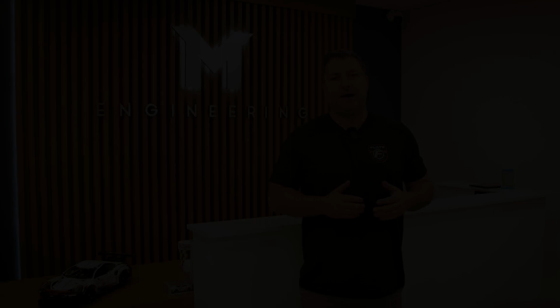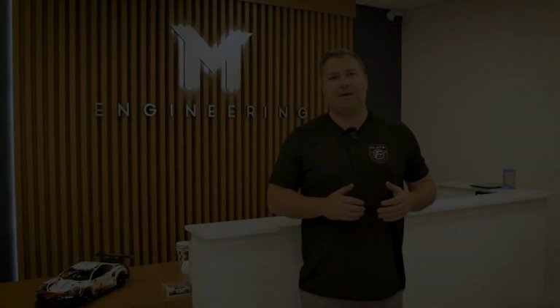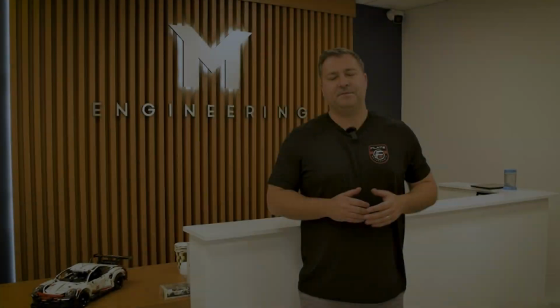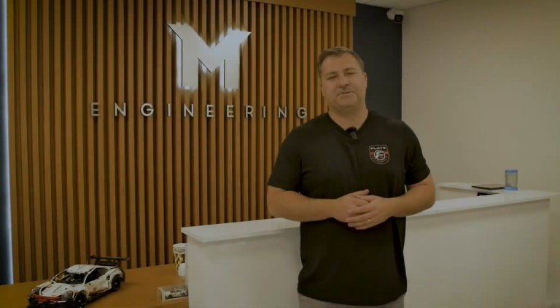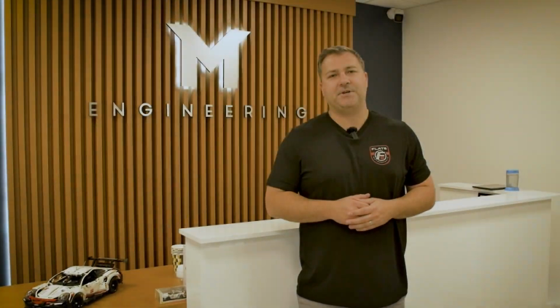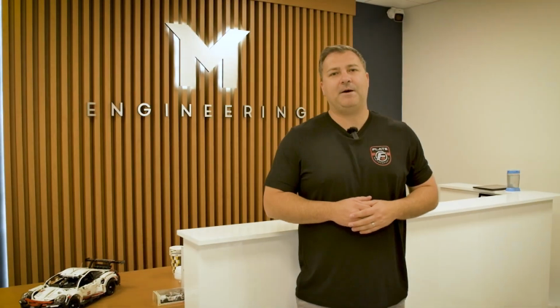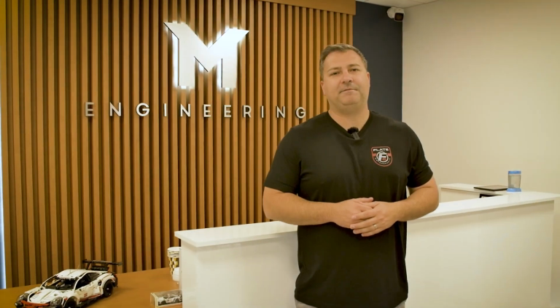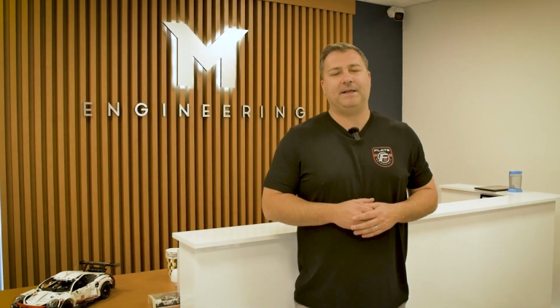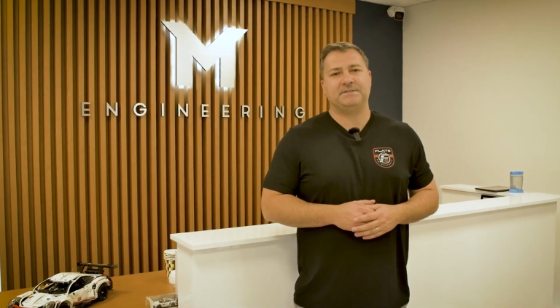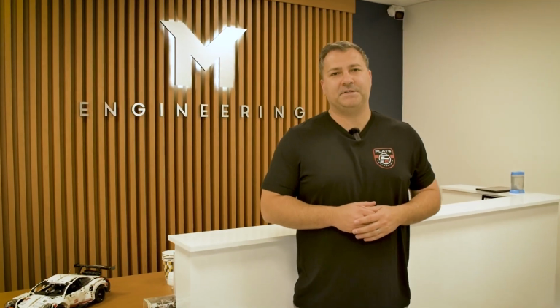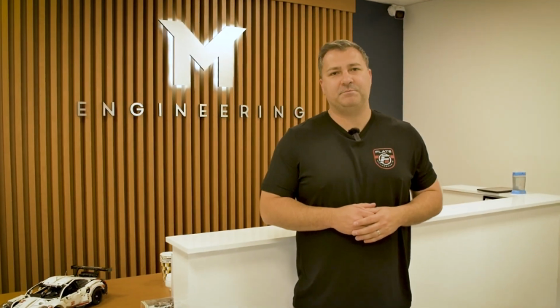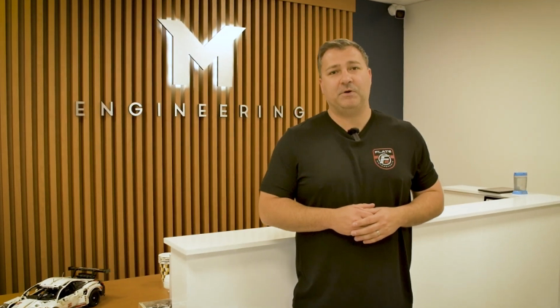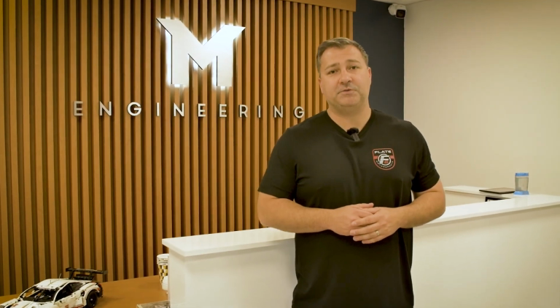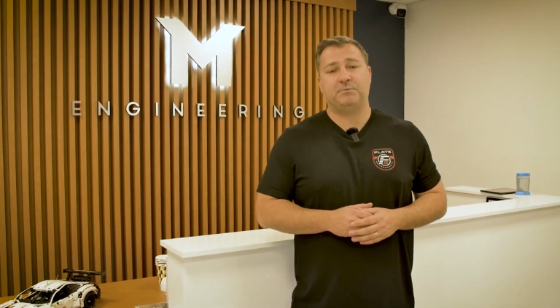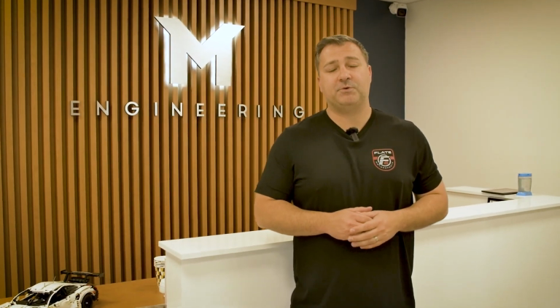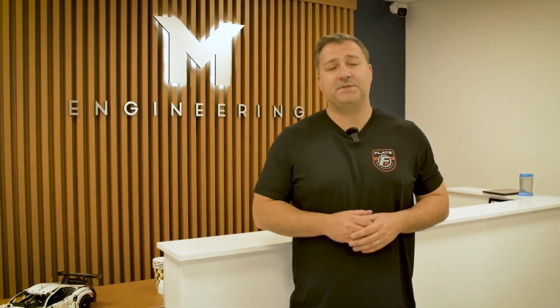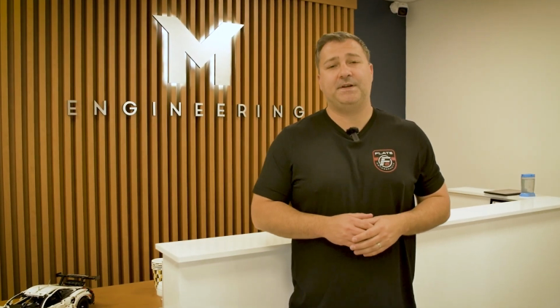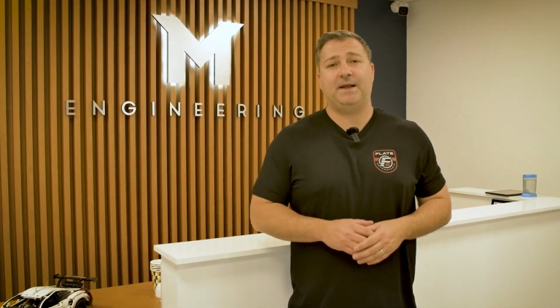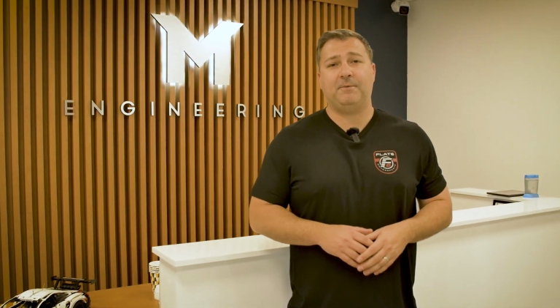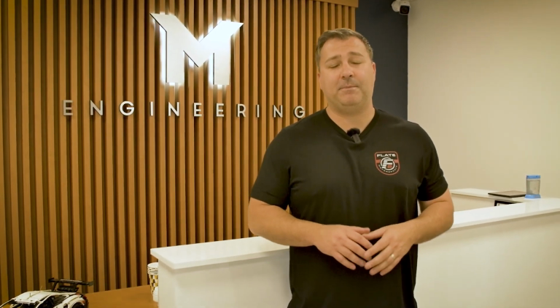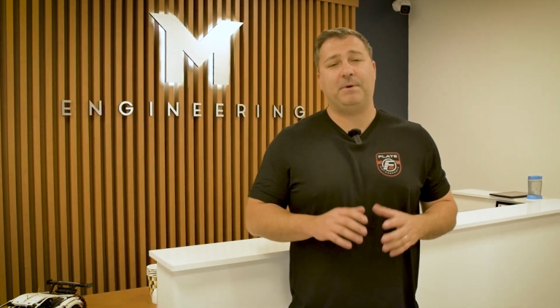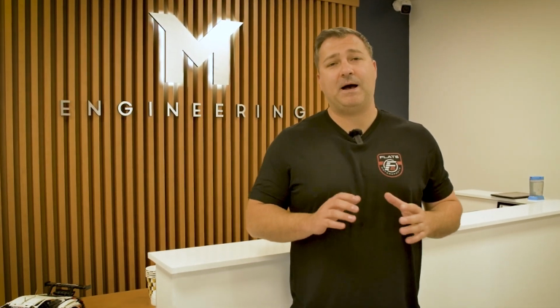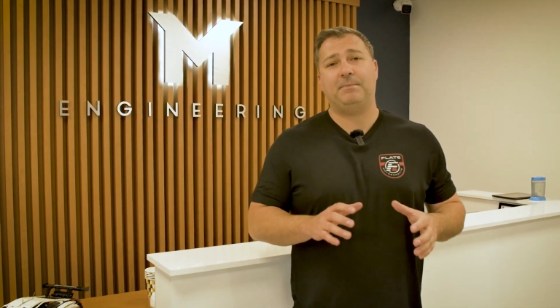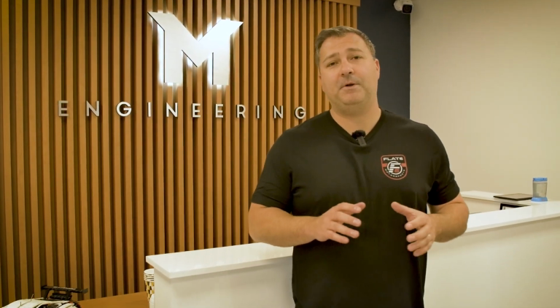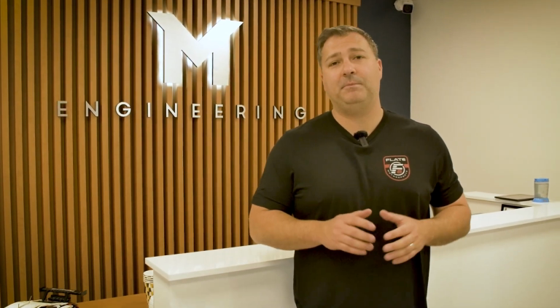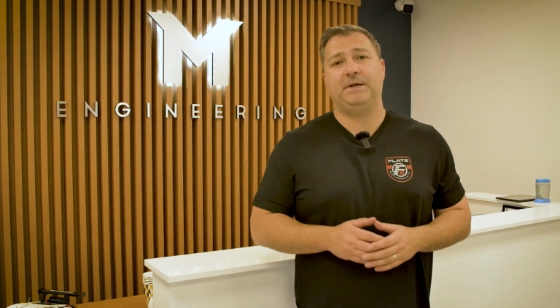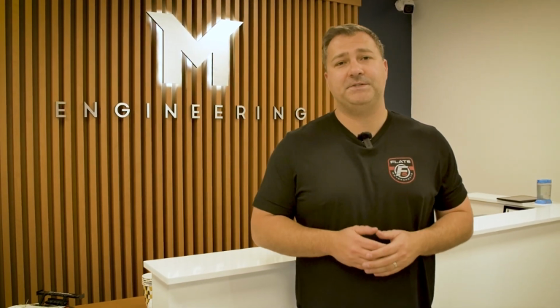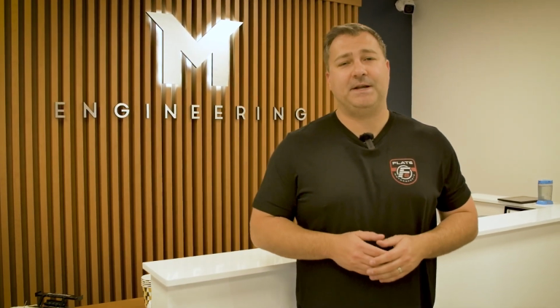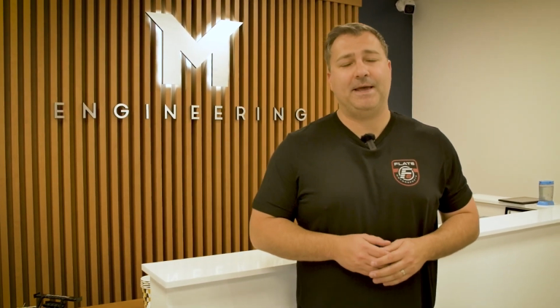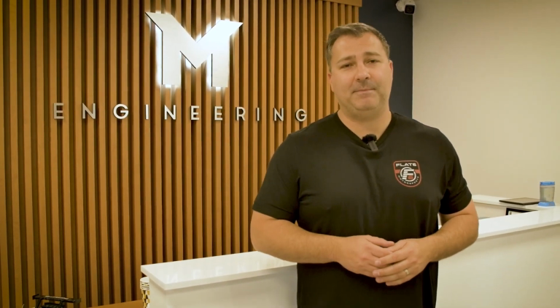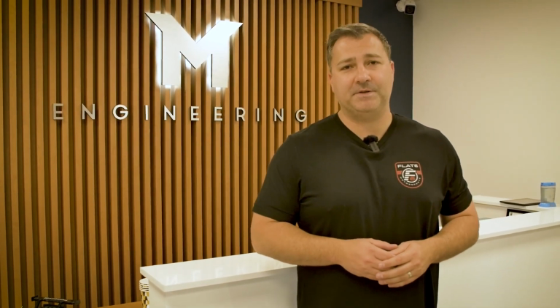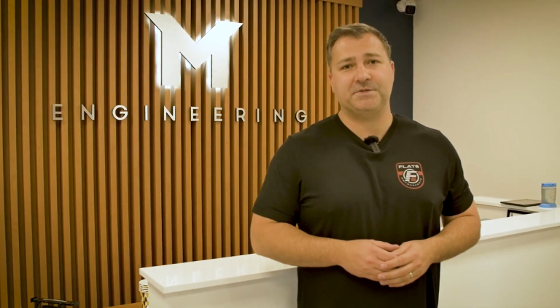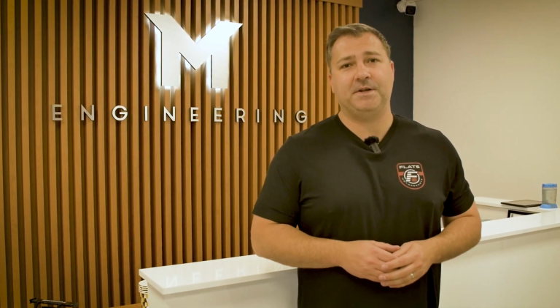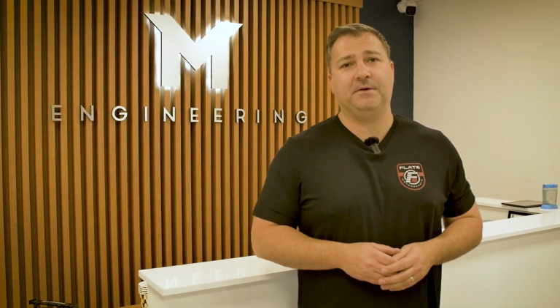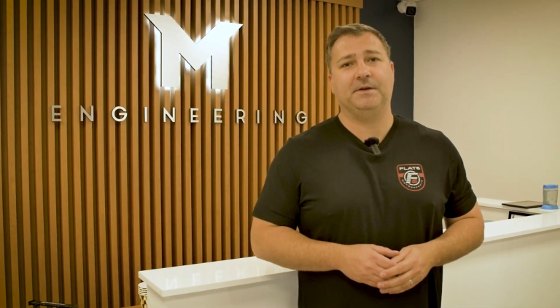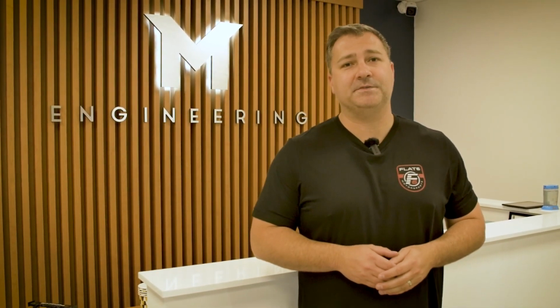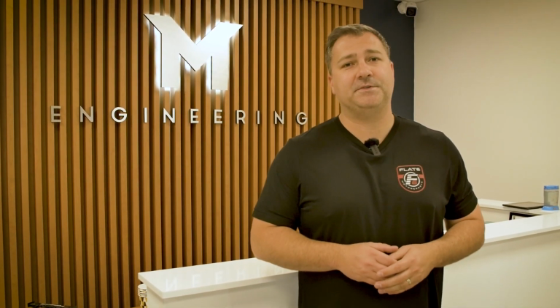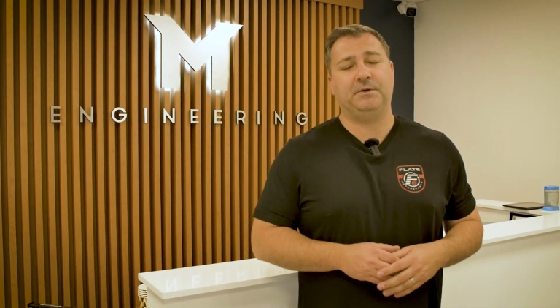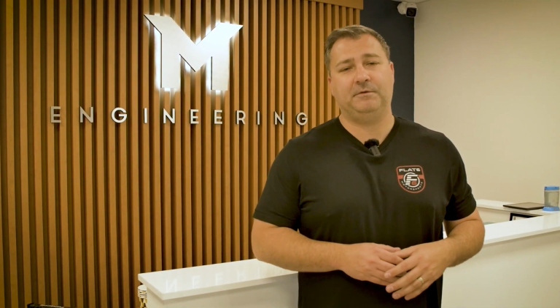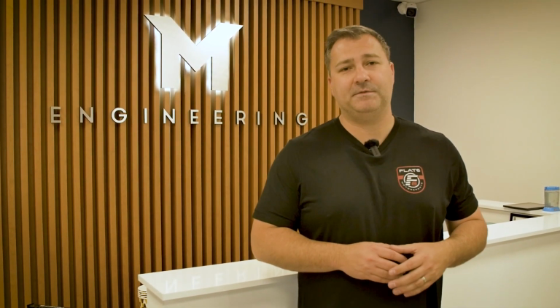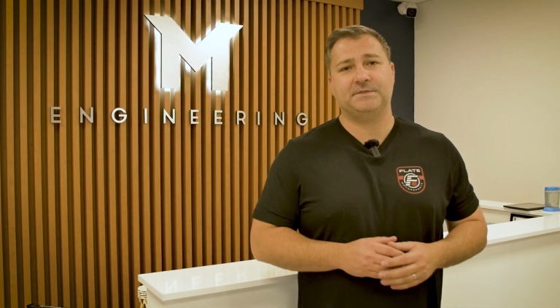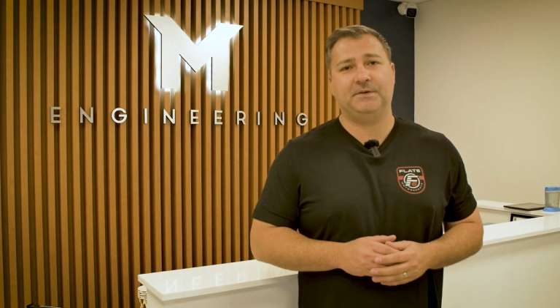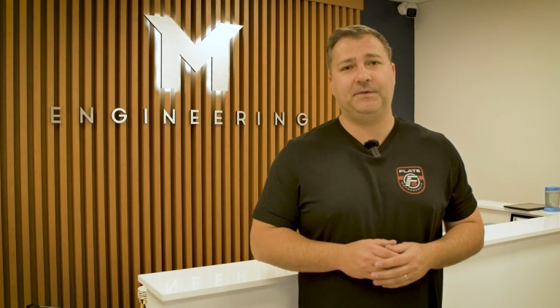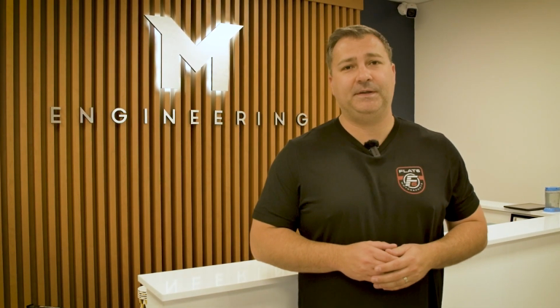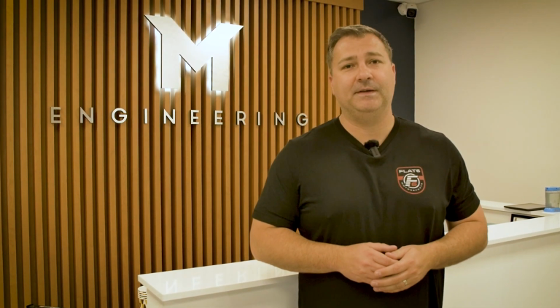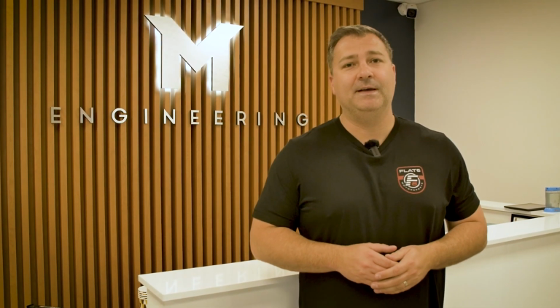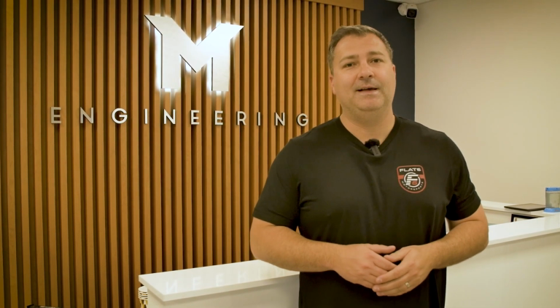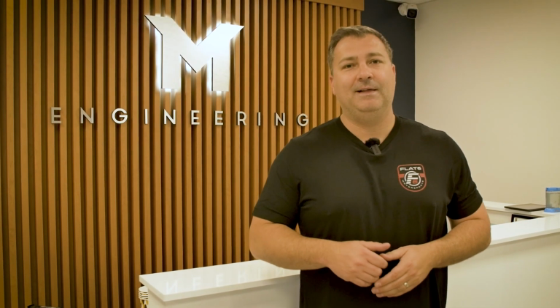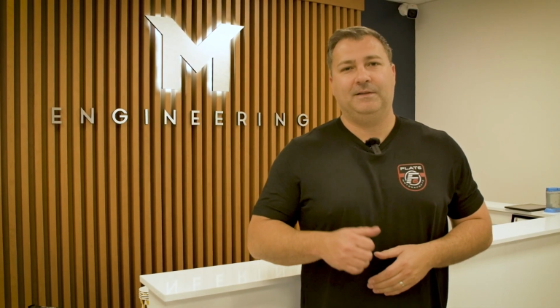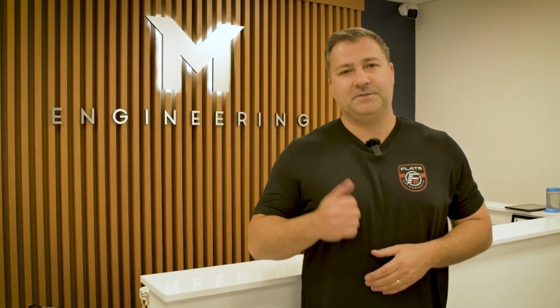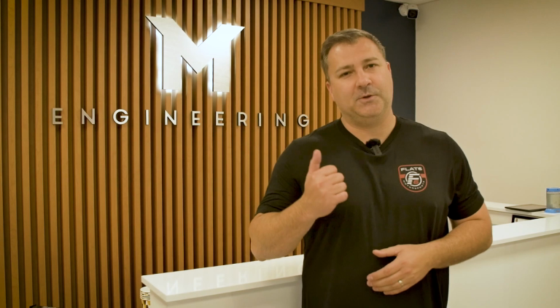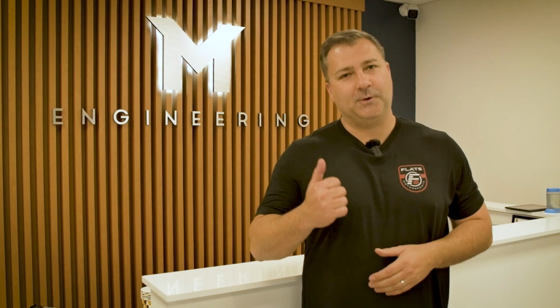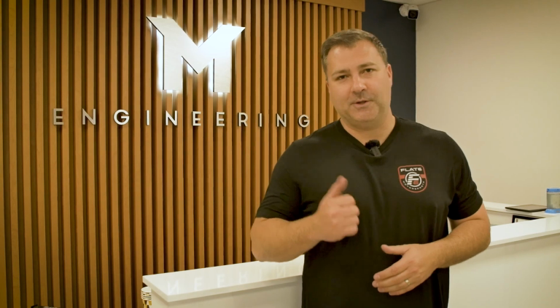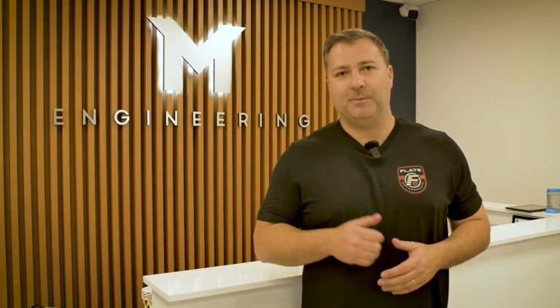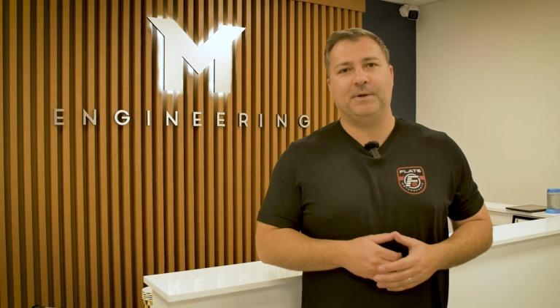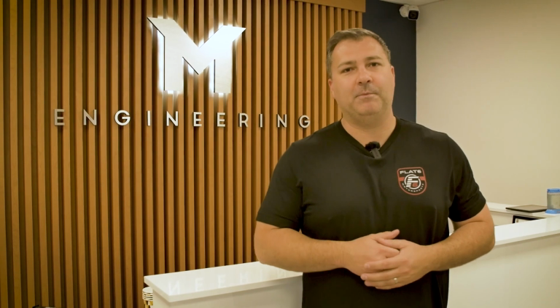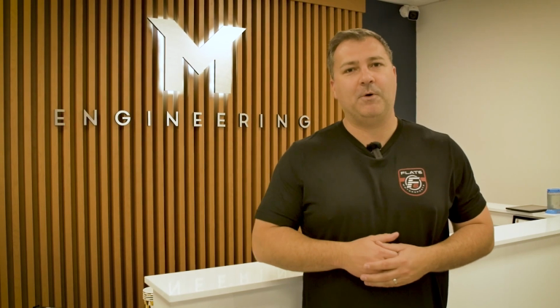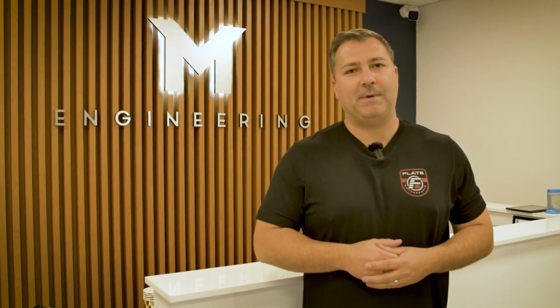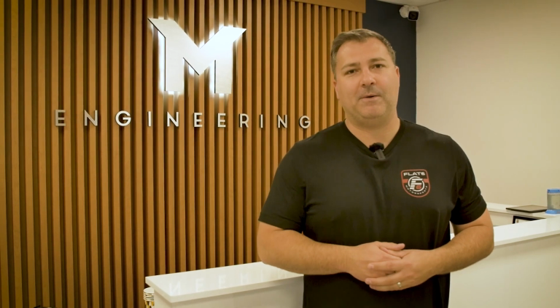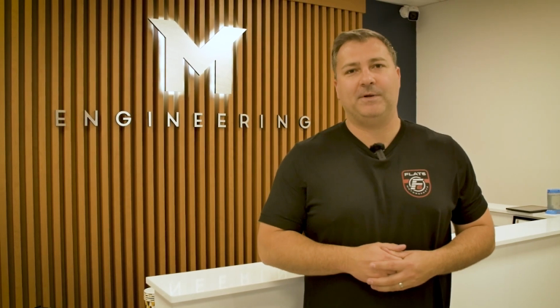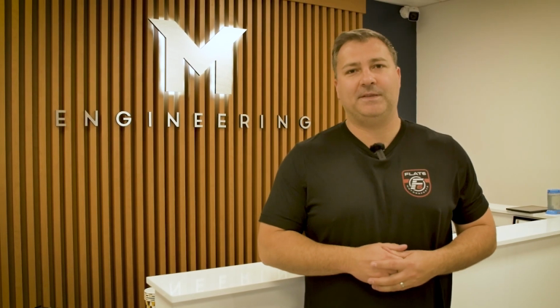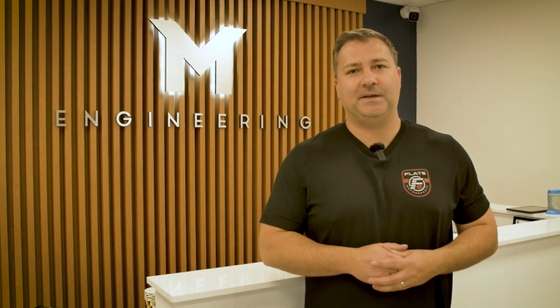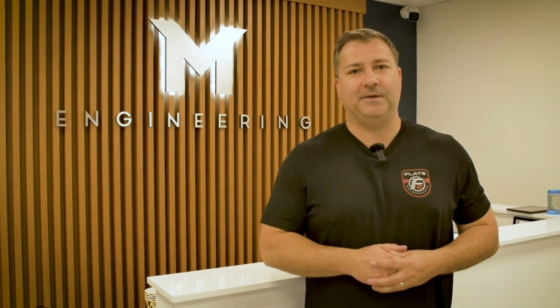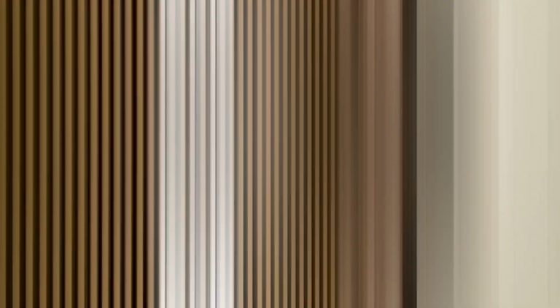Hi, this is John from Flat6 Motorsports and today we're in Pompano Beach at M Engineering's tuning facility. Let's learn a little bit more about what they do.